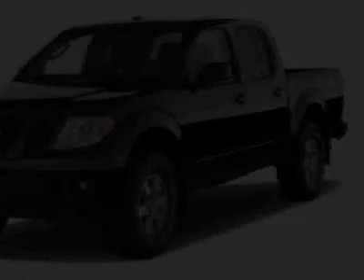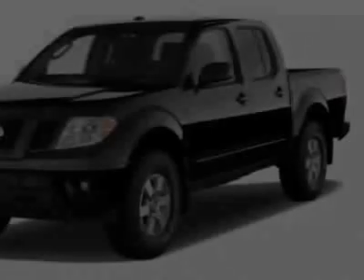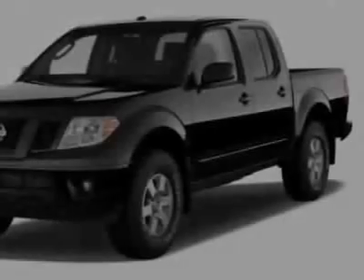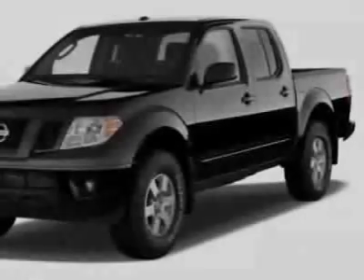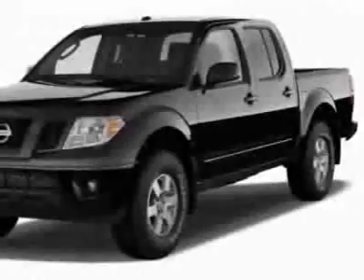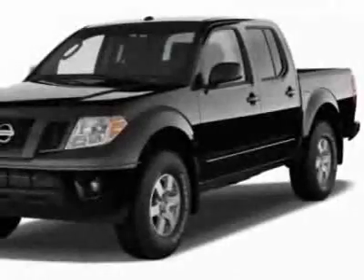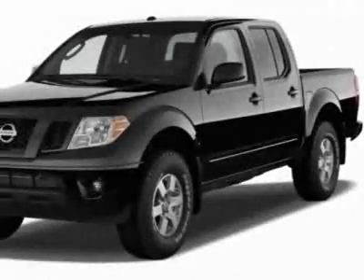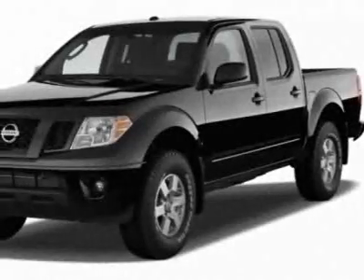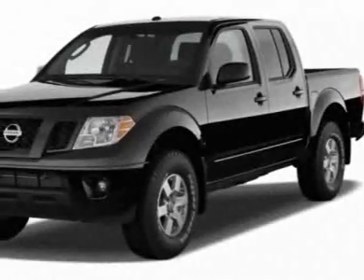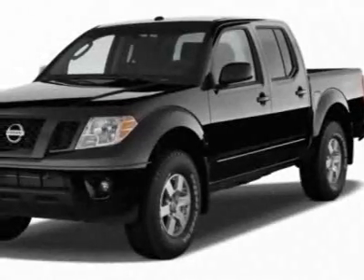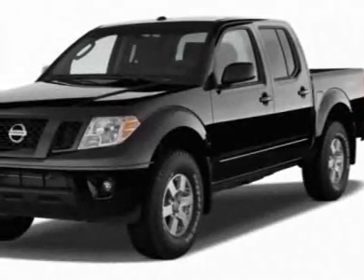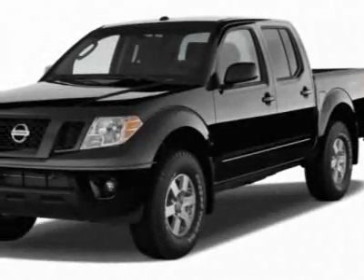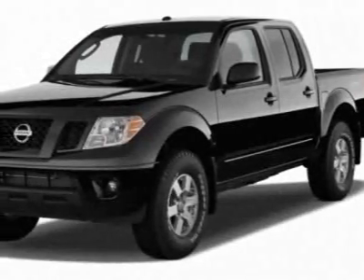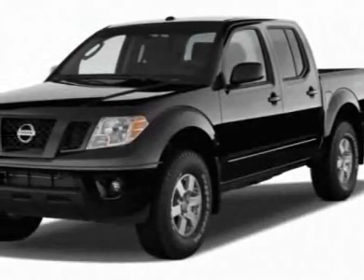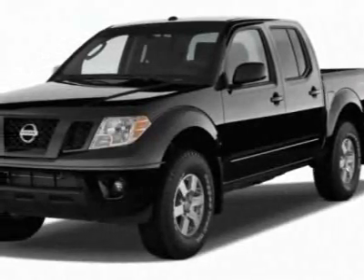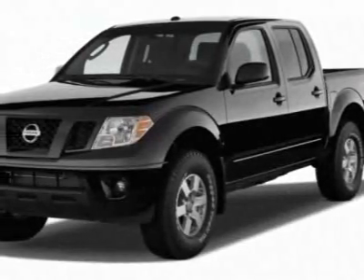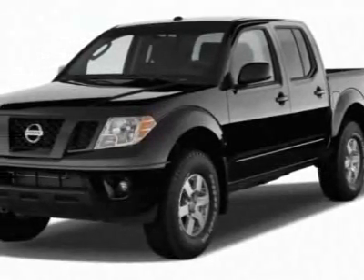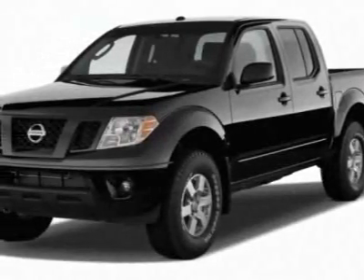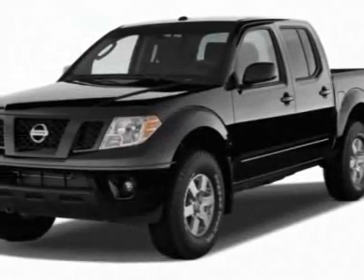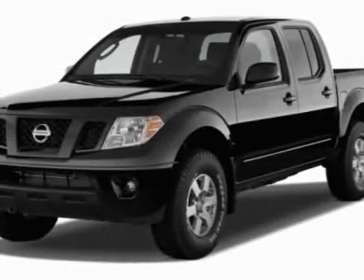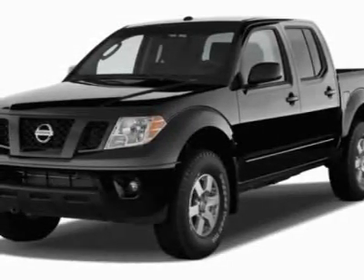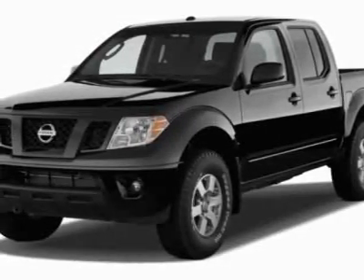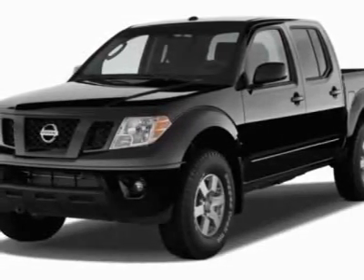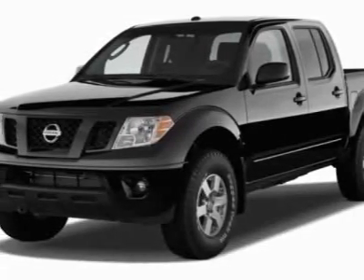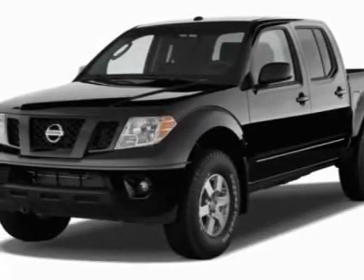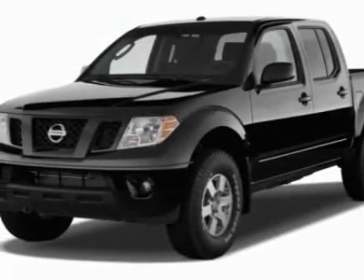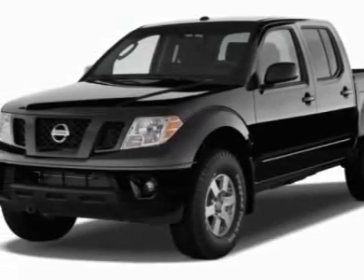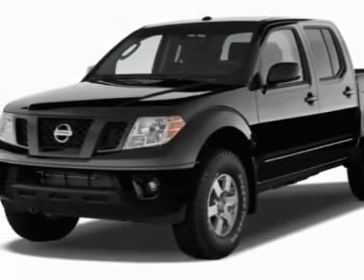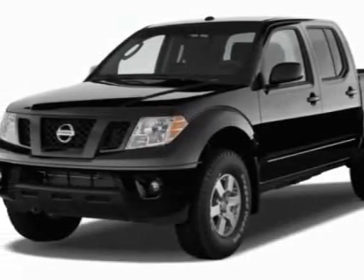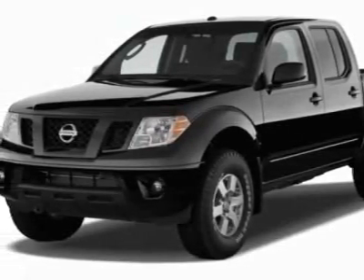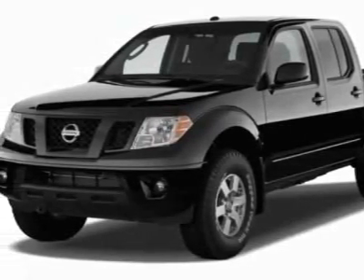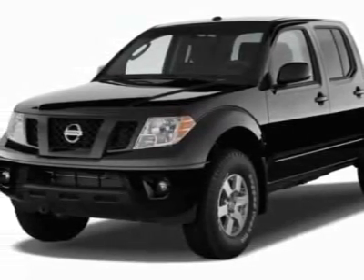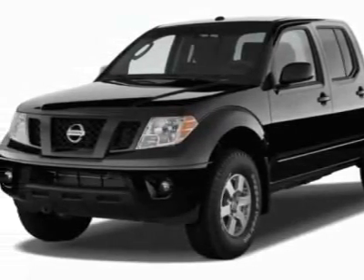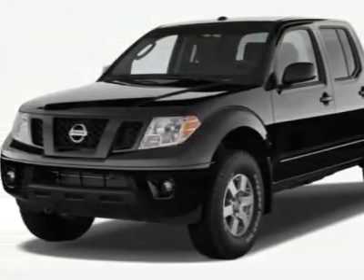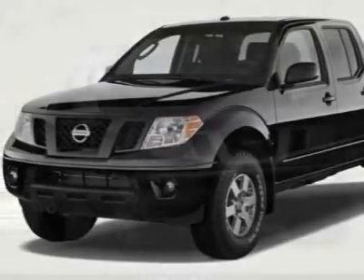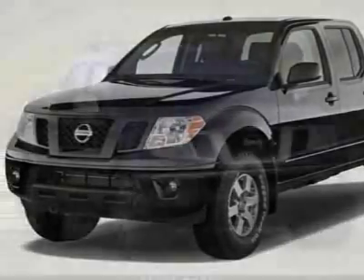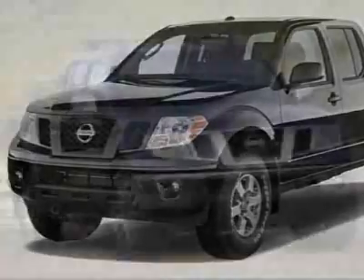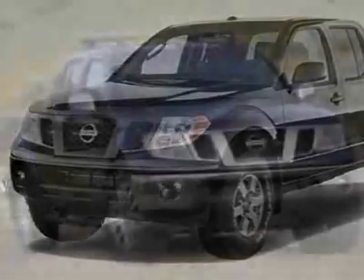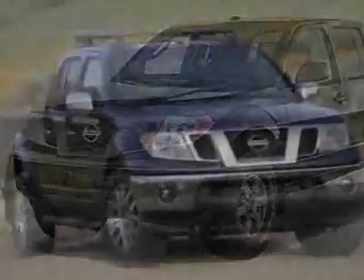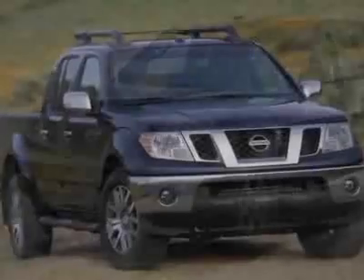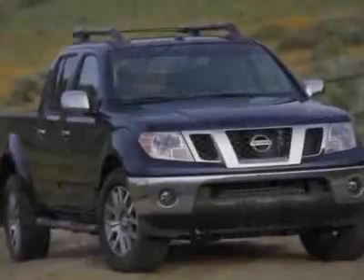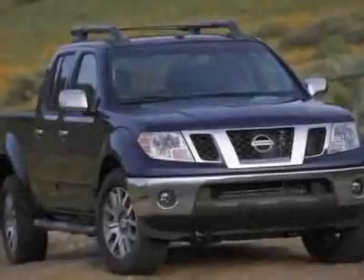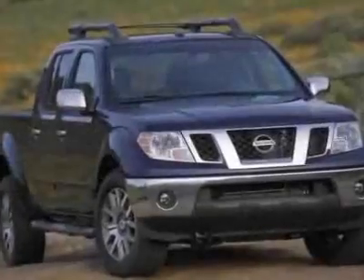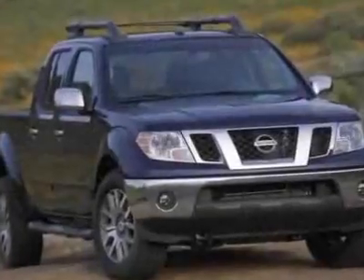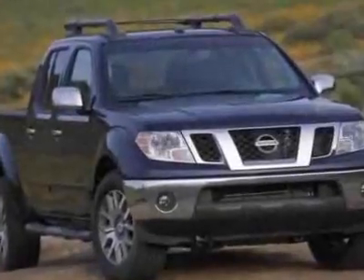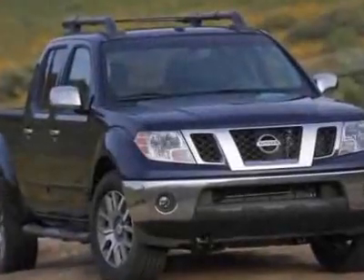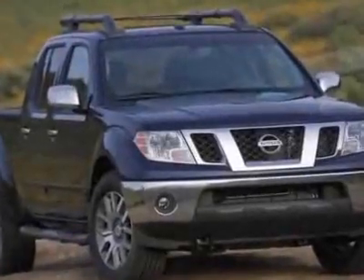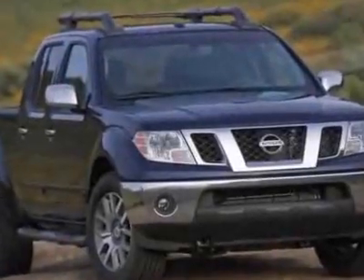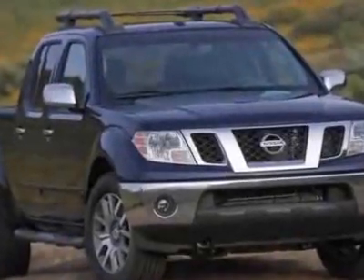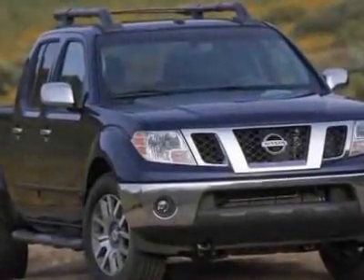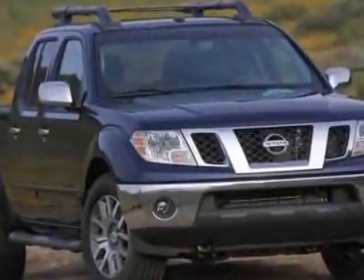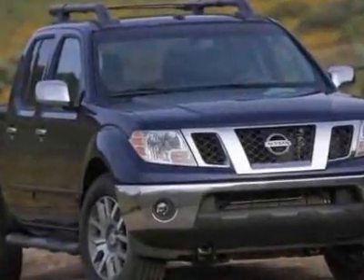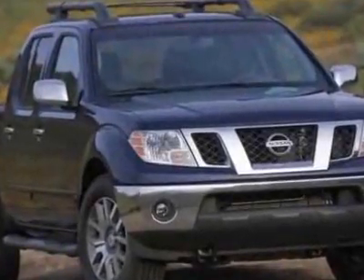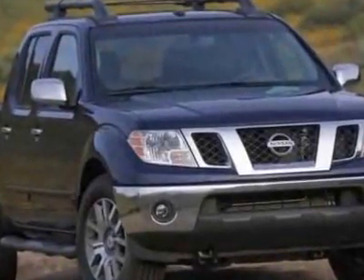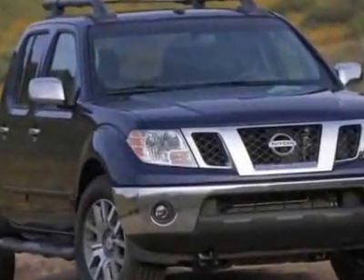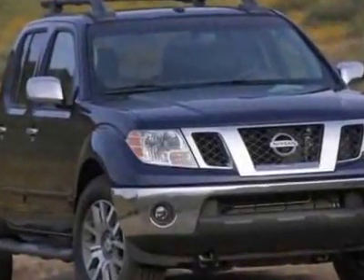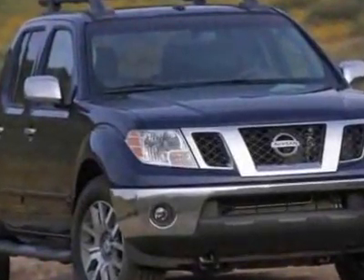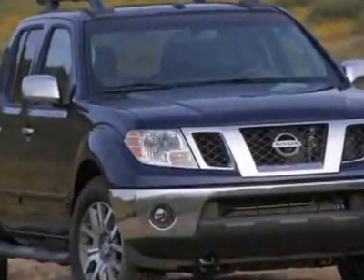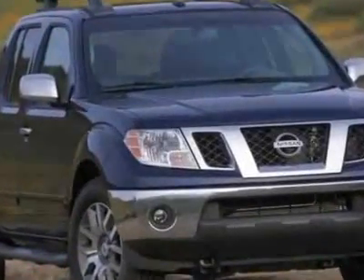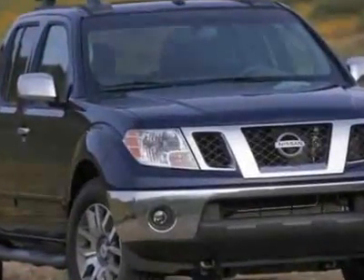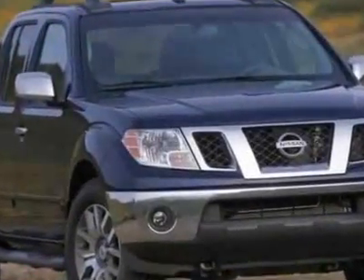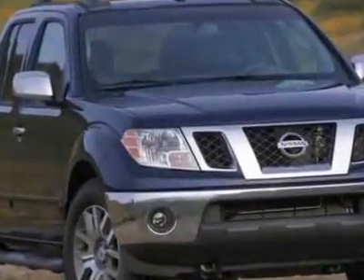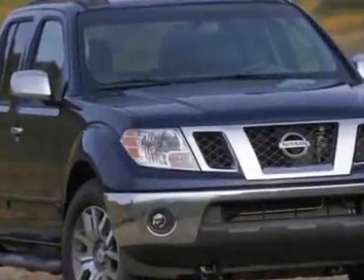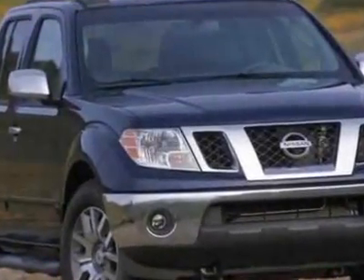Come take a look at this new 2011 Nissan Frontier. For your protection, this vehicle has a full factory warranty.